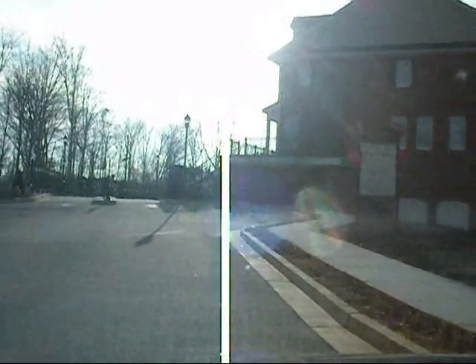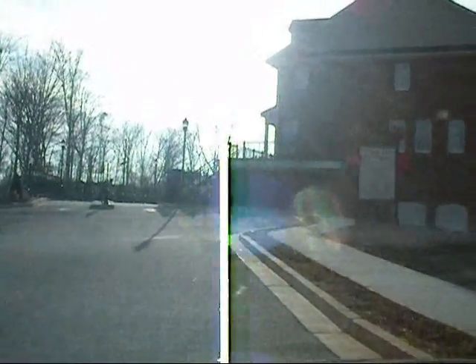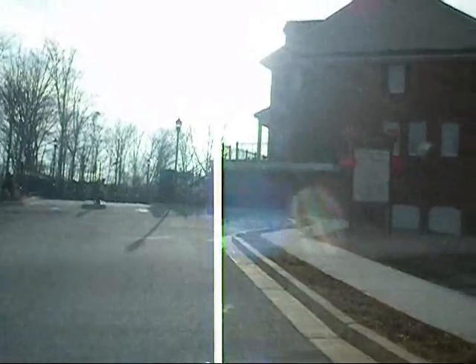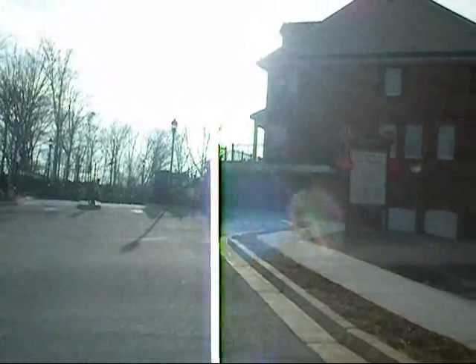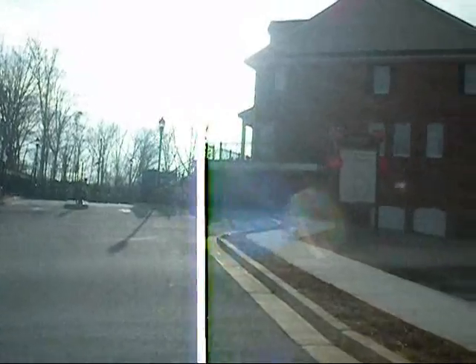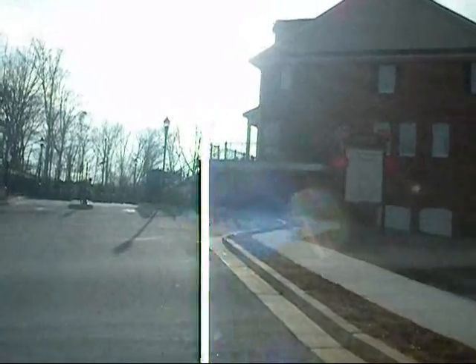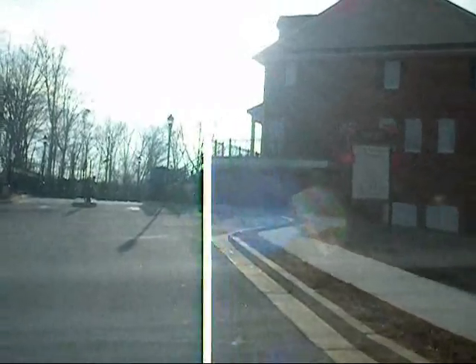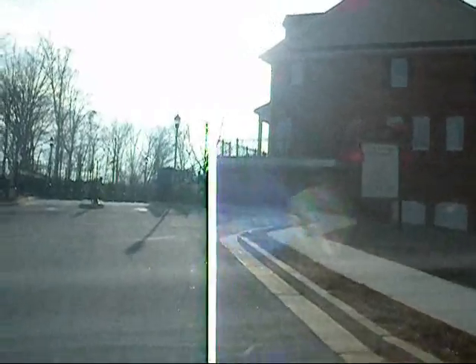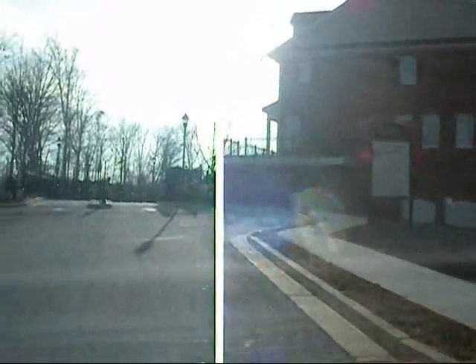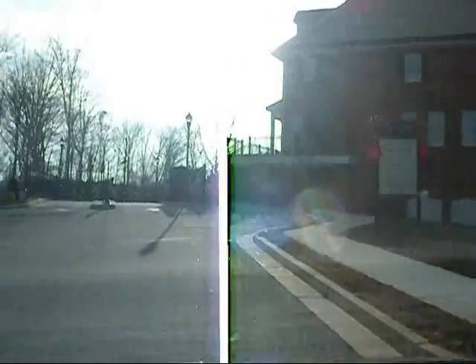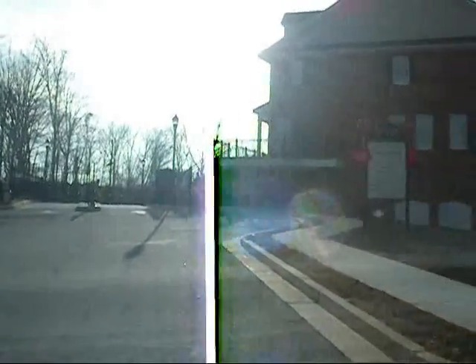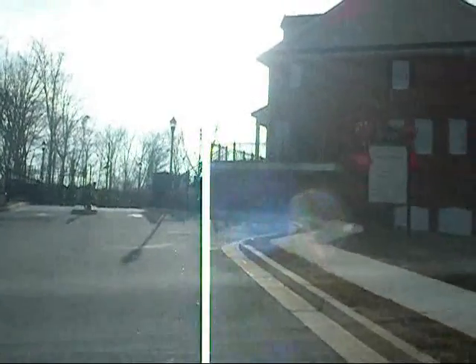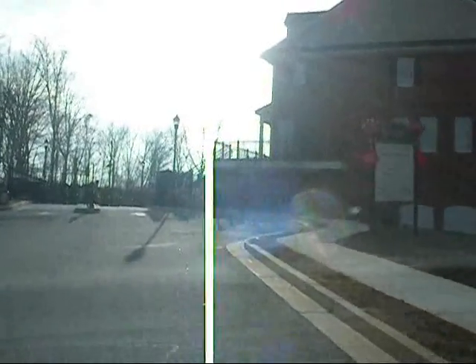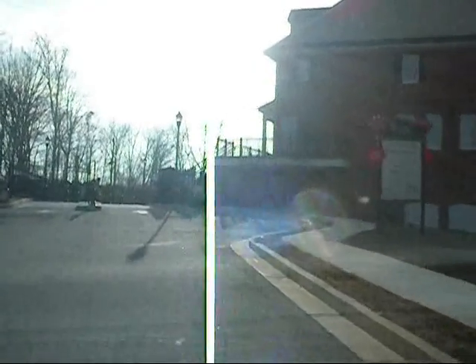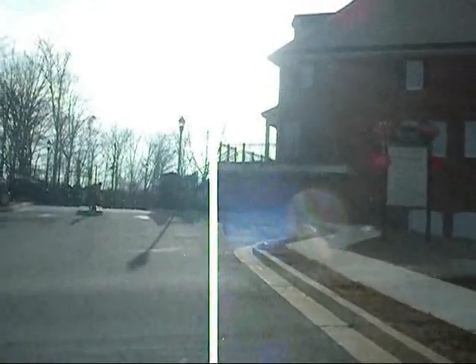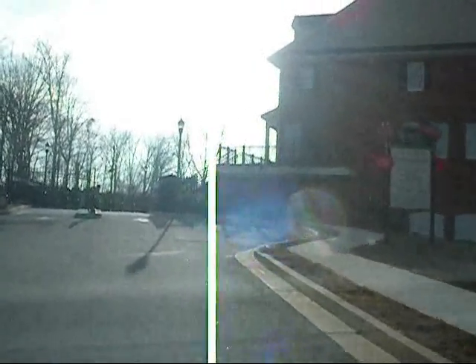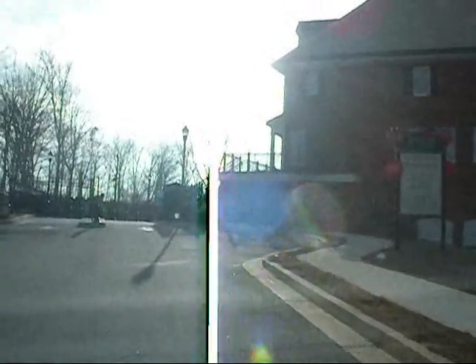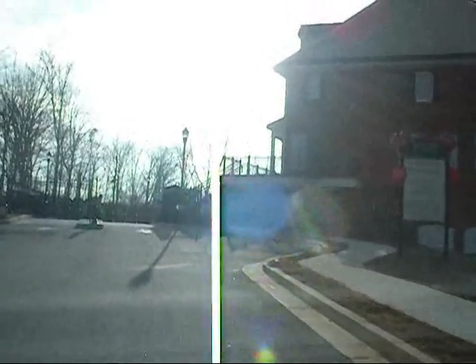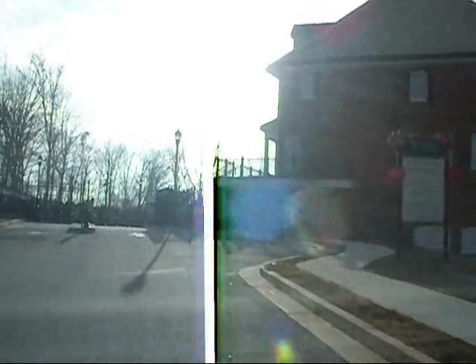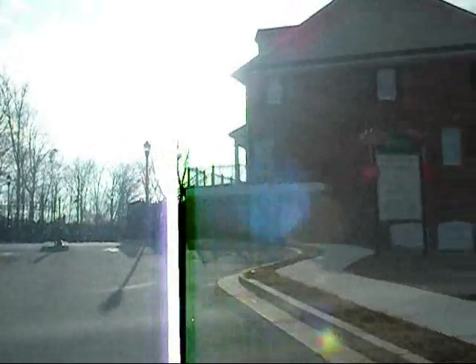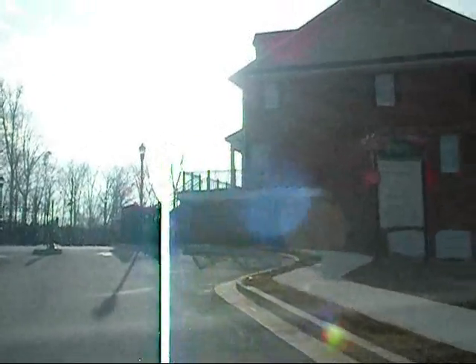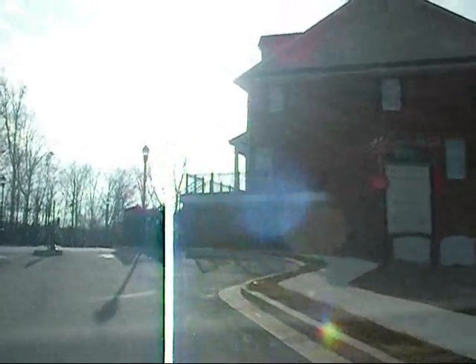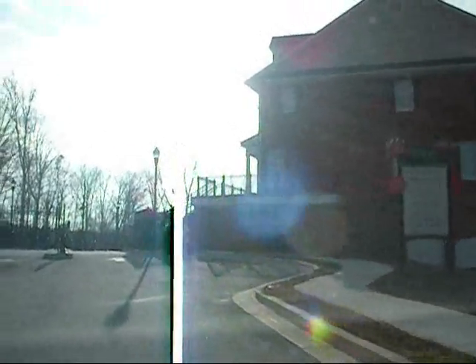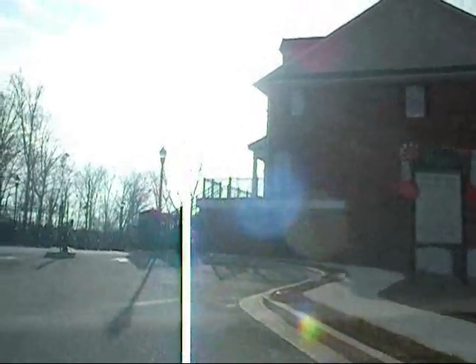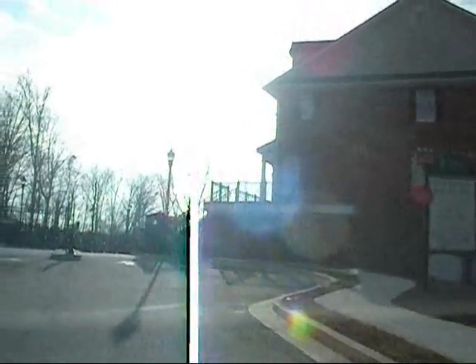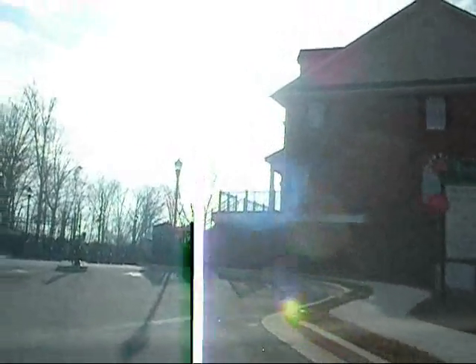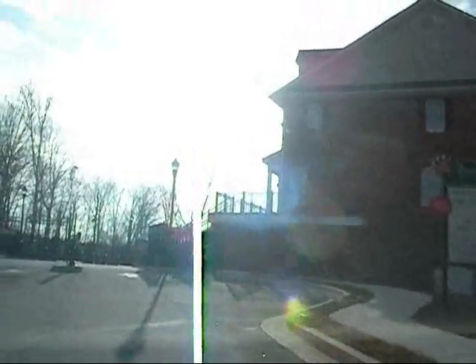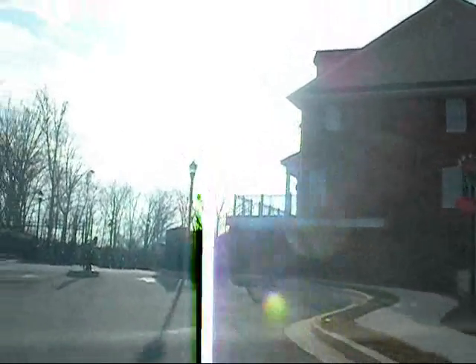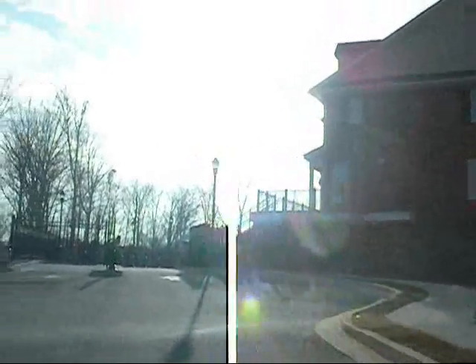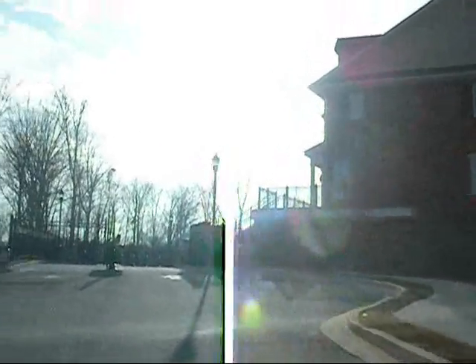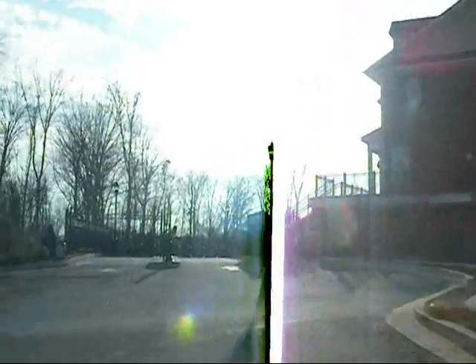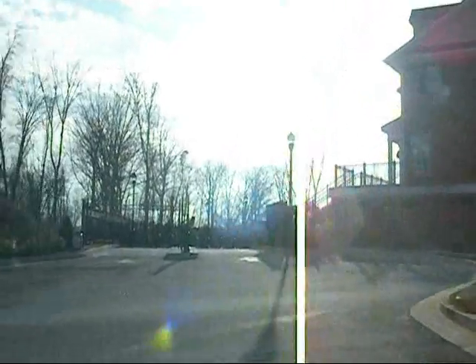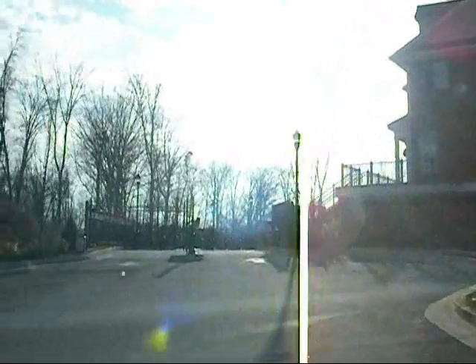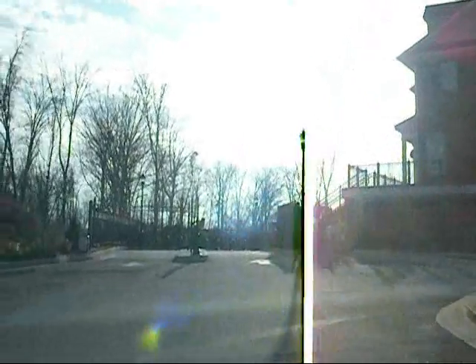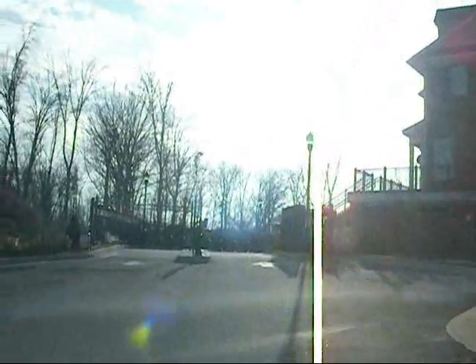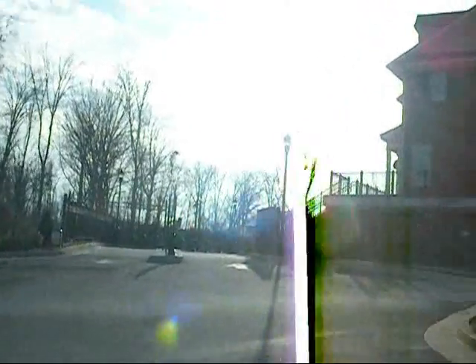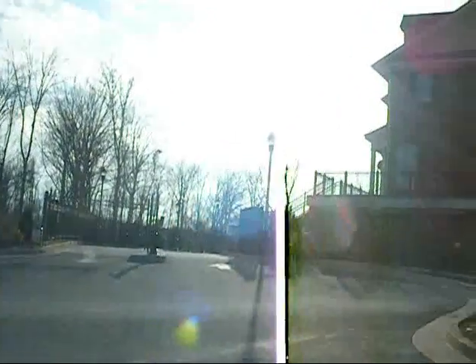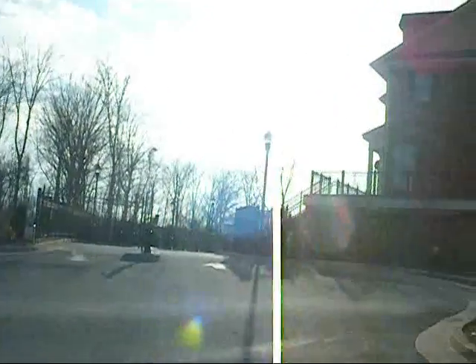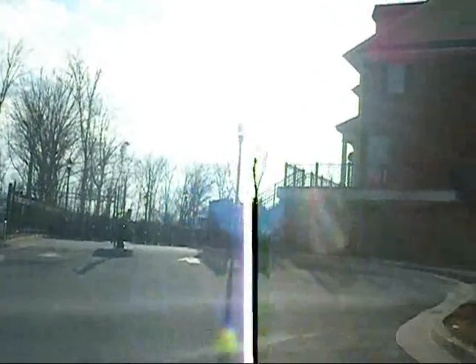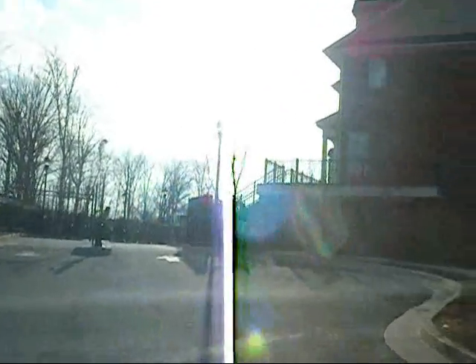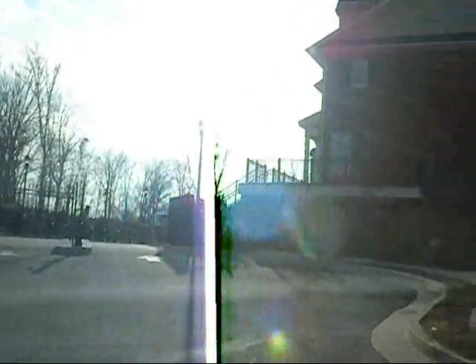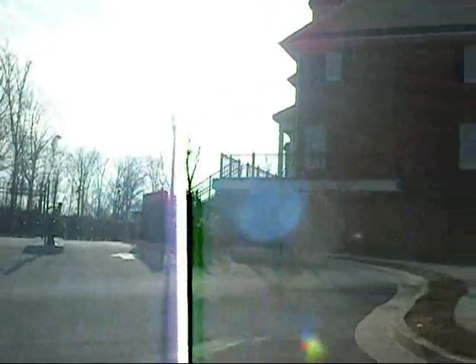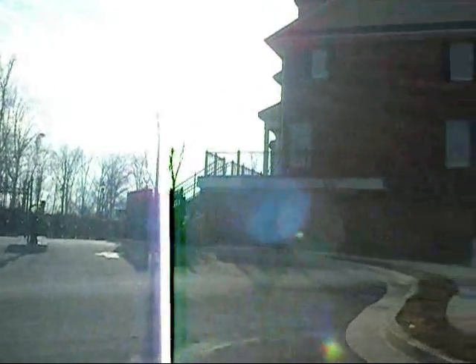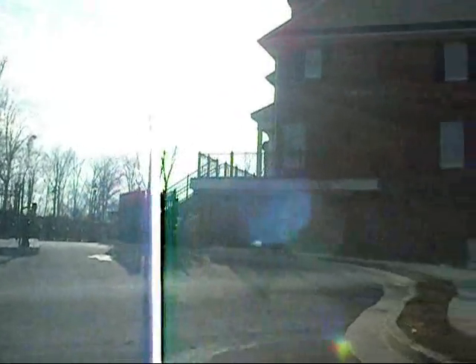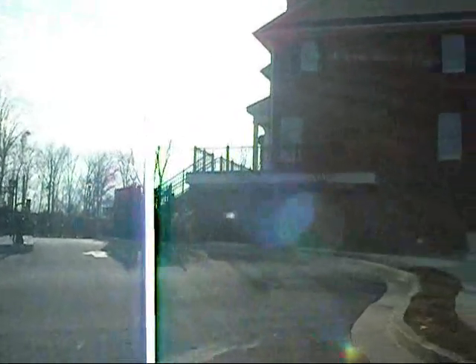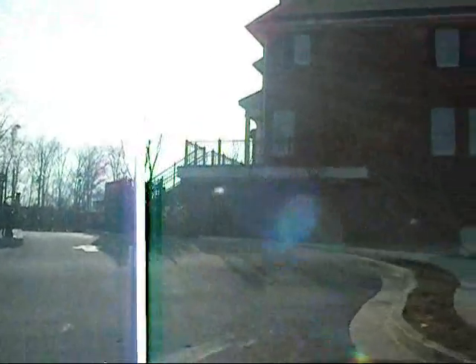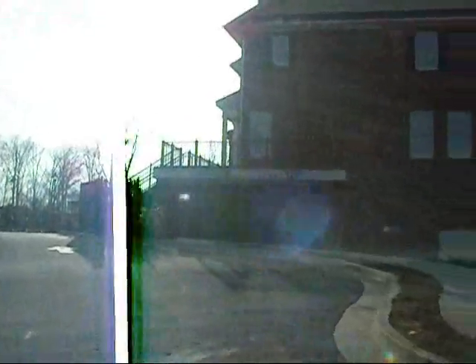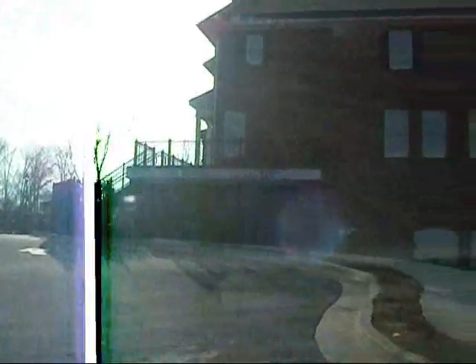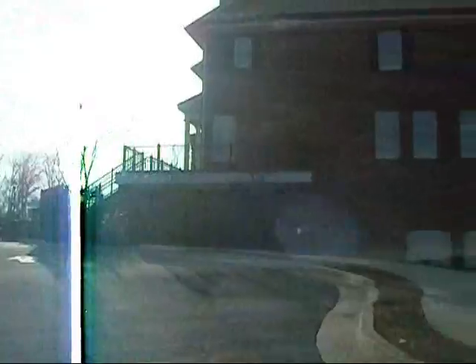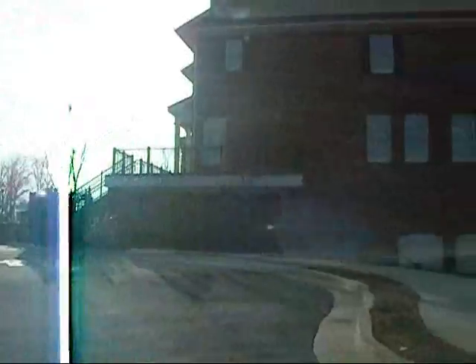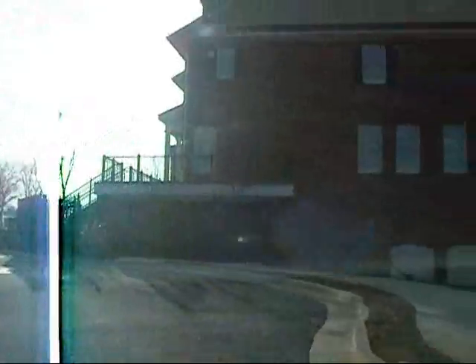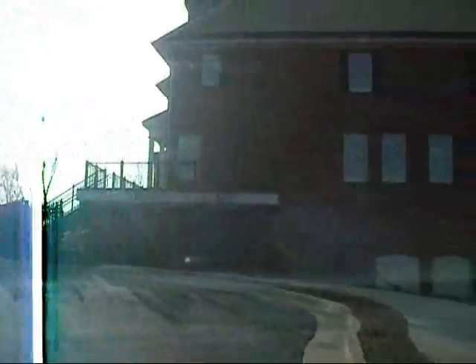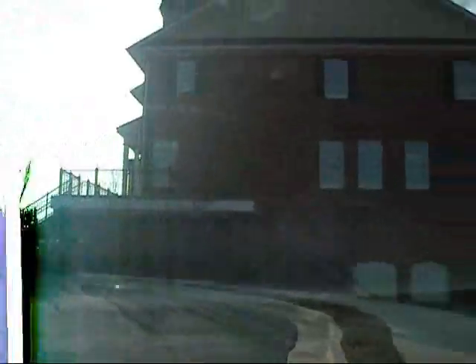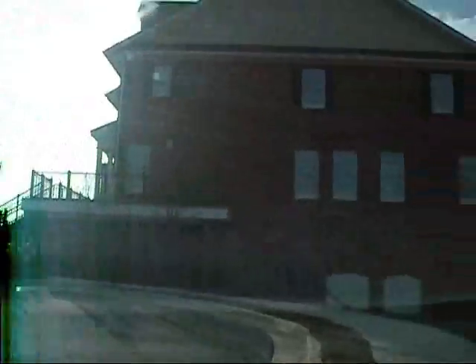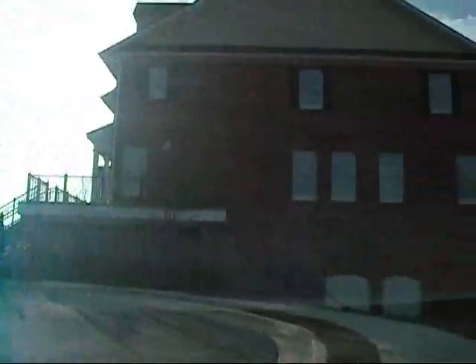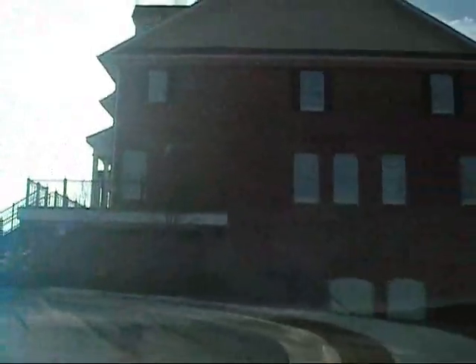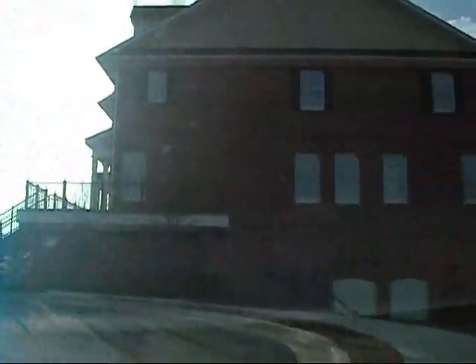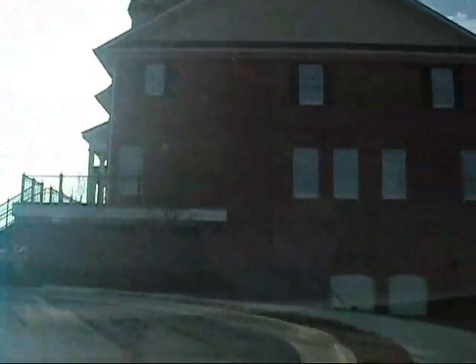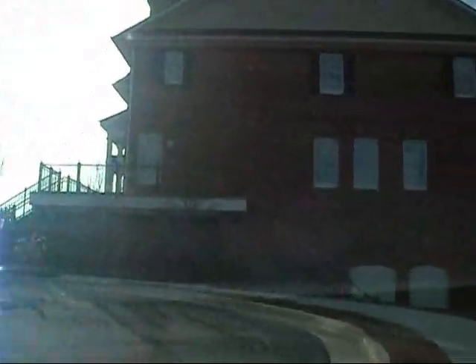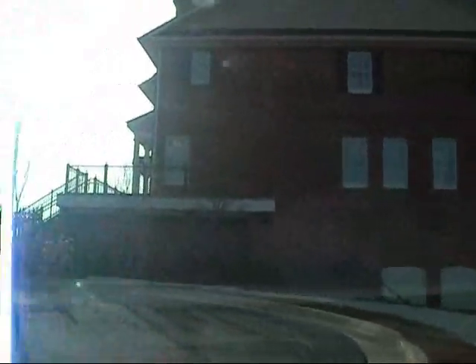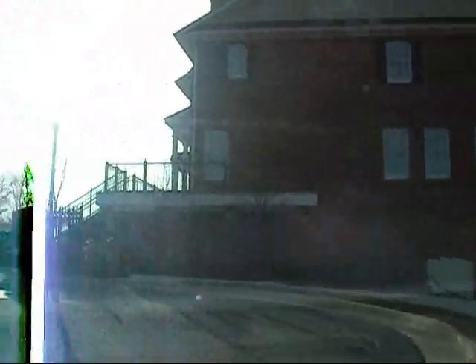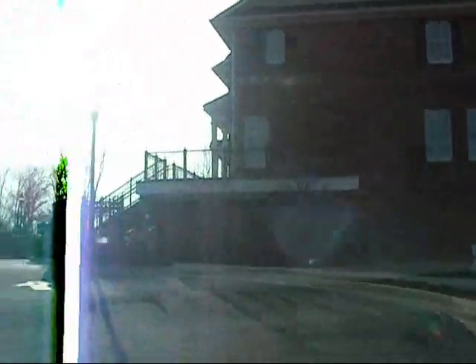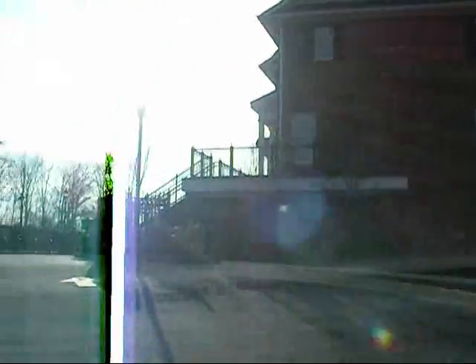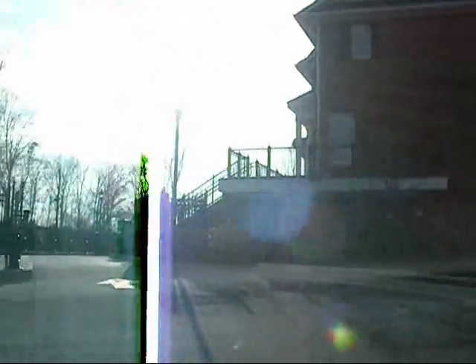Hello. I apologize for the glare — it's the sun's position, but just wanted to give you a video view here.